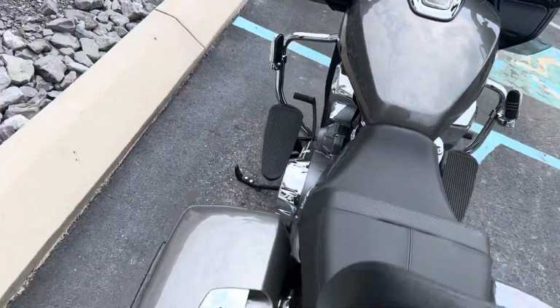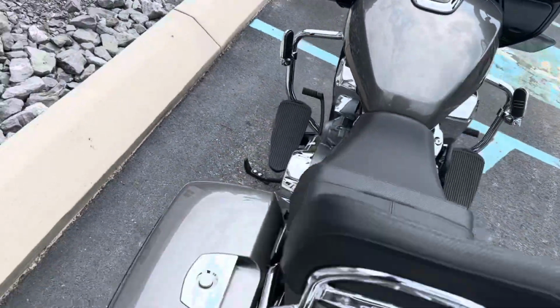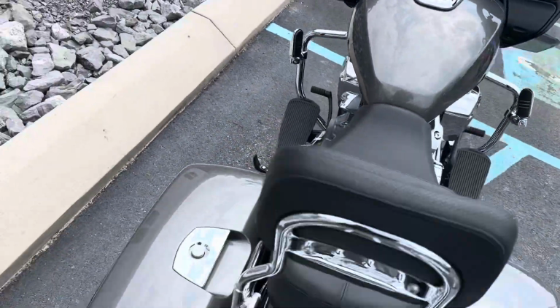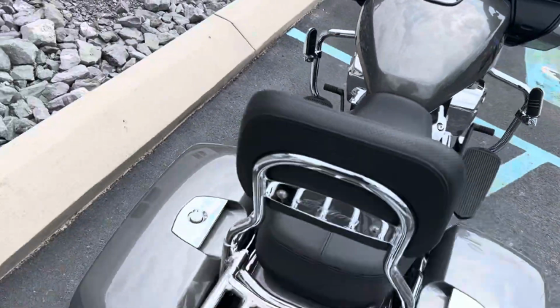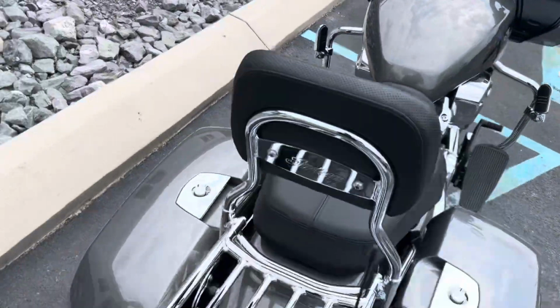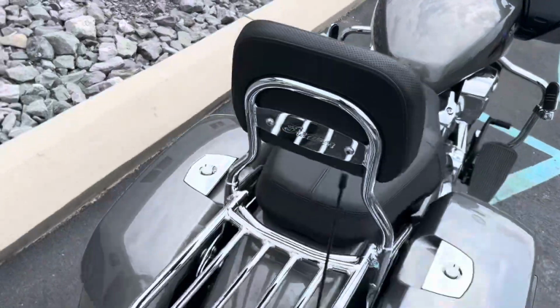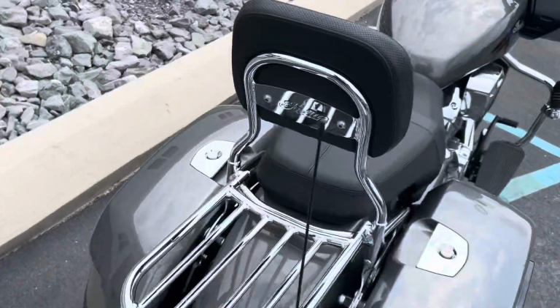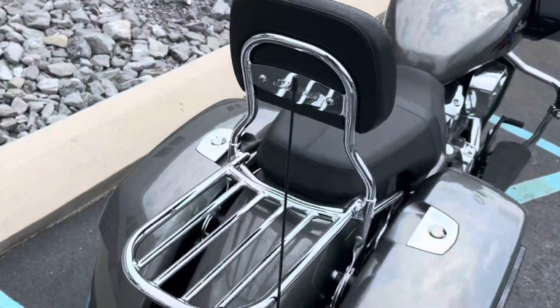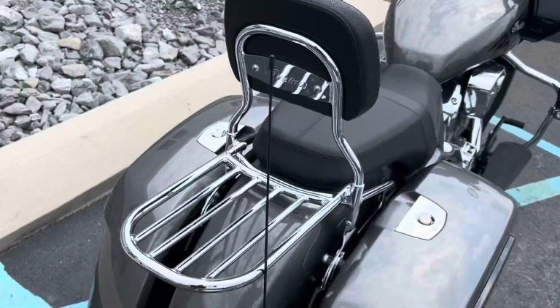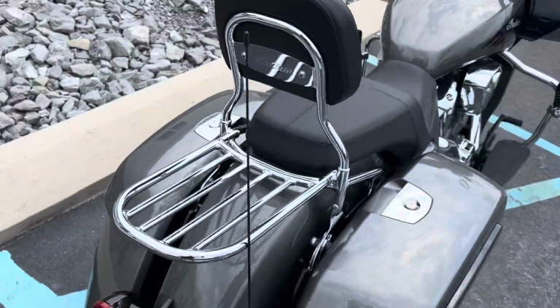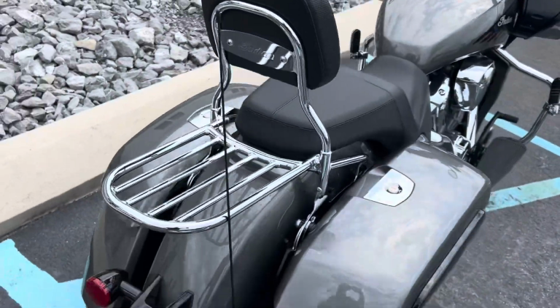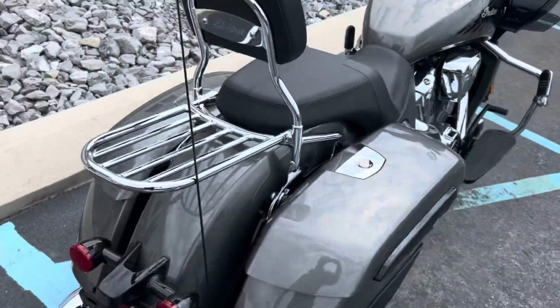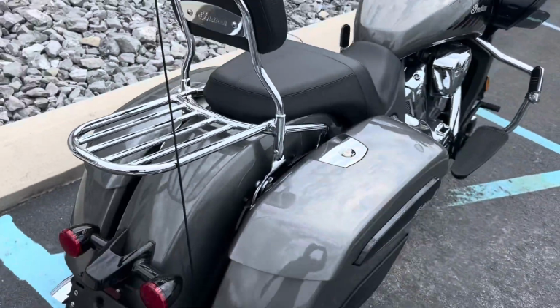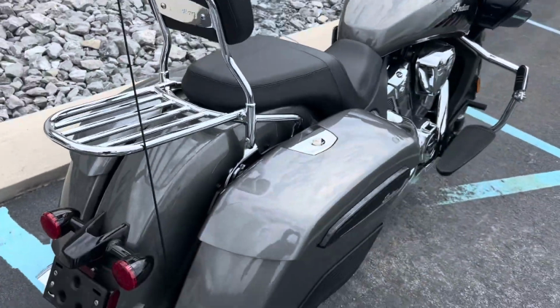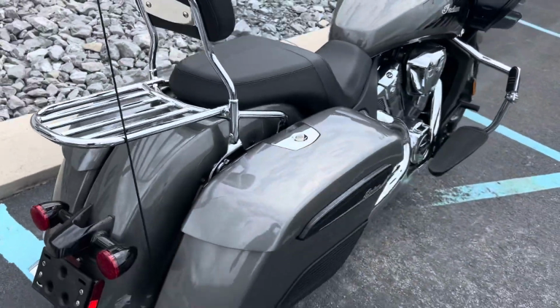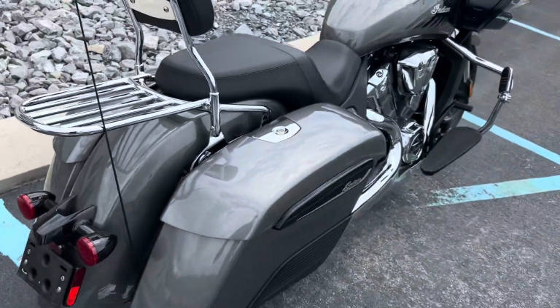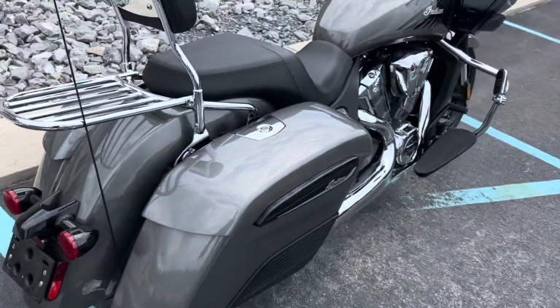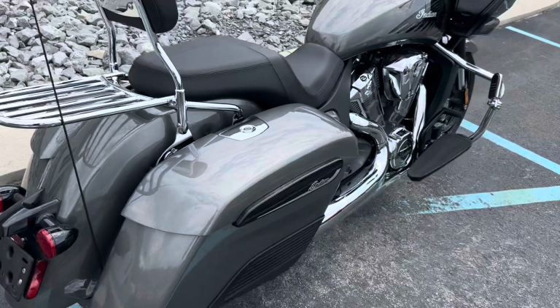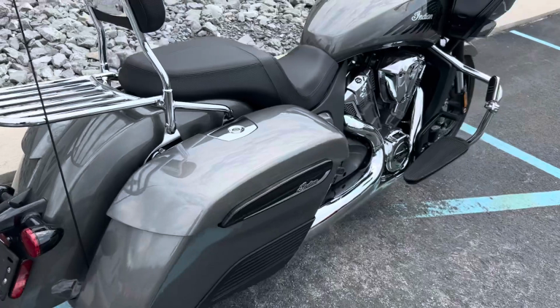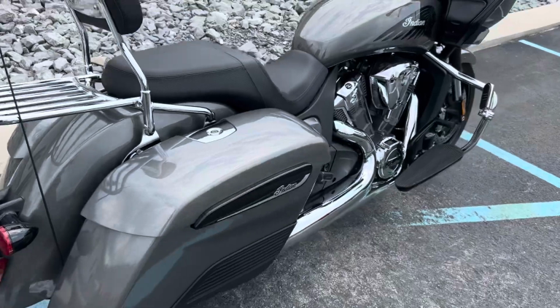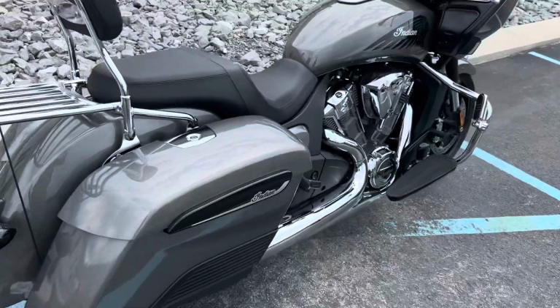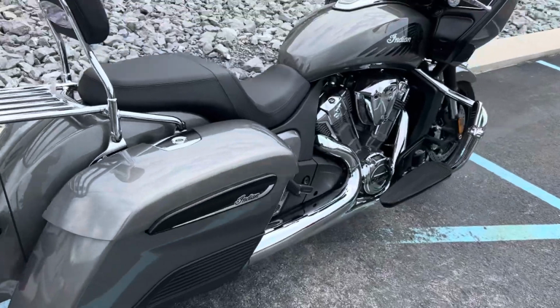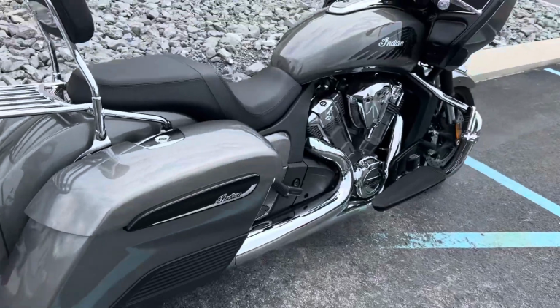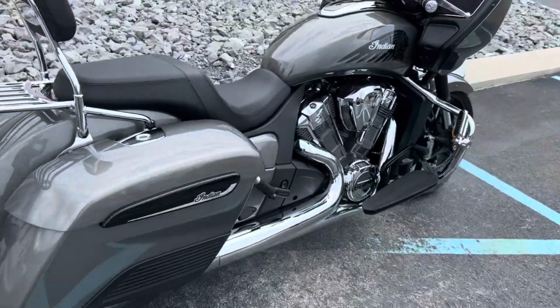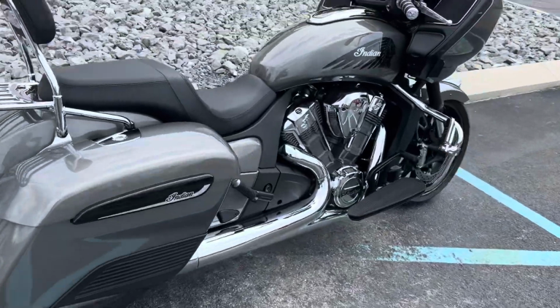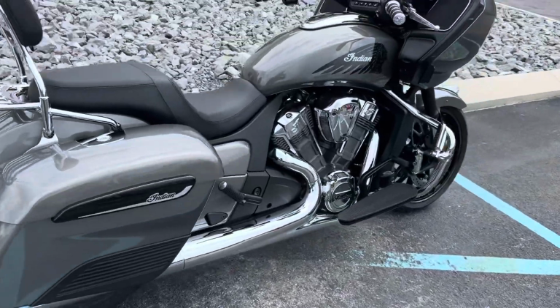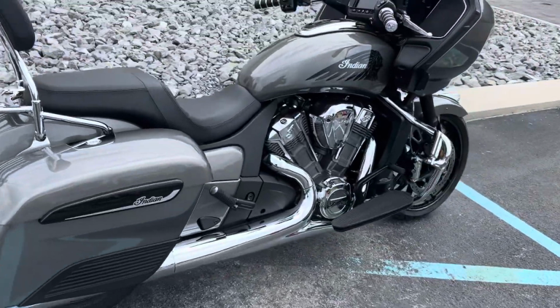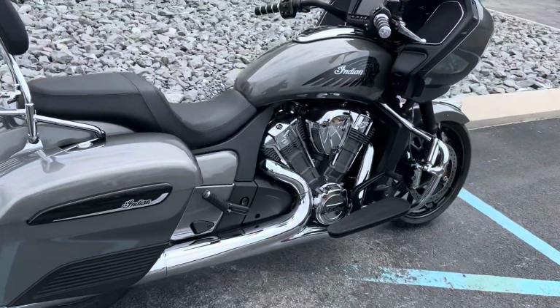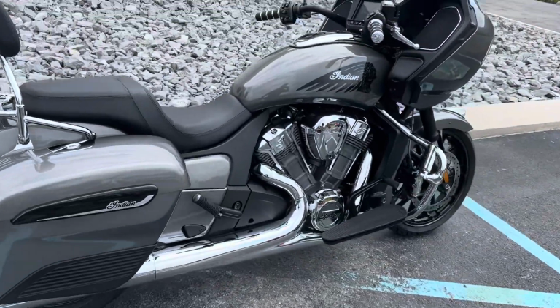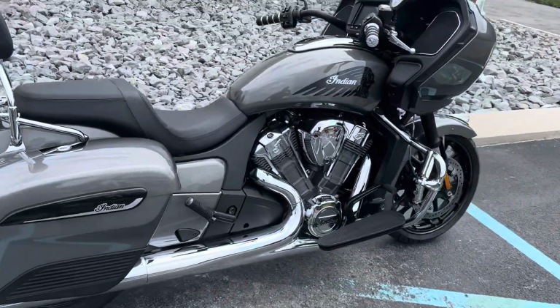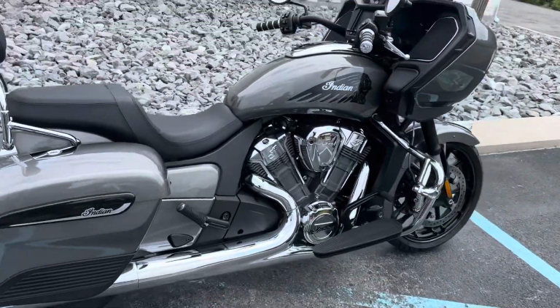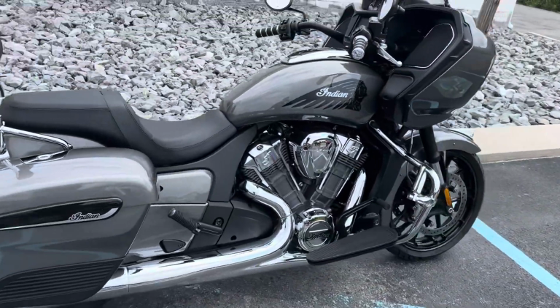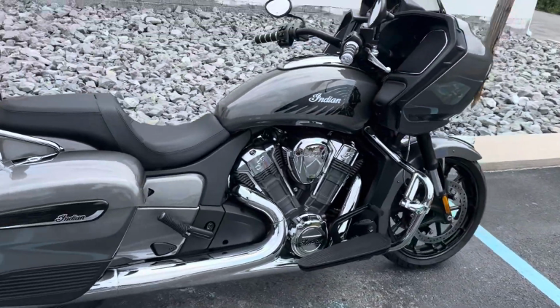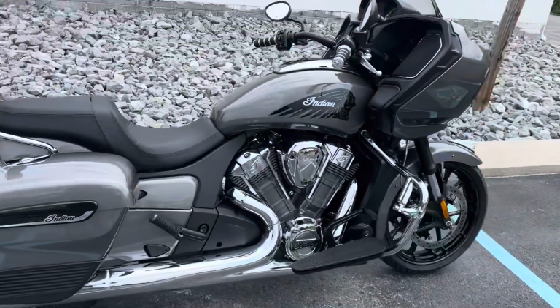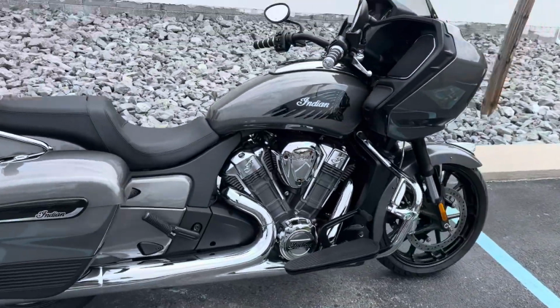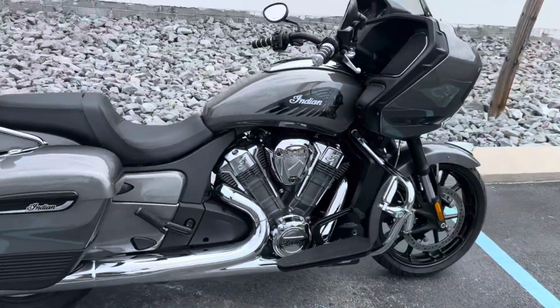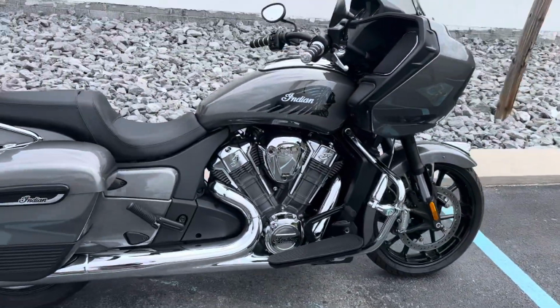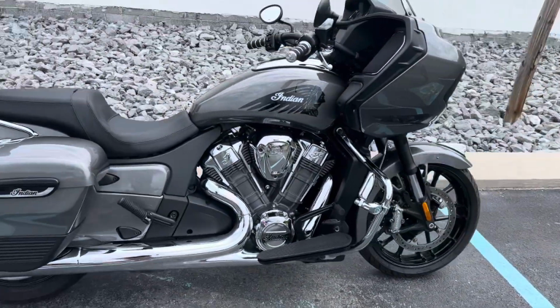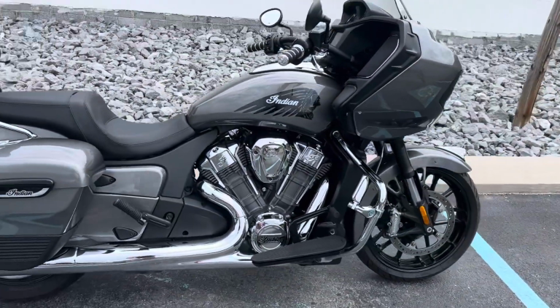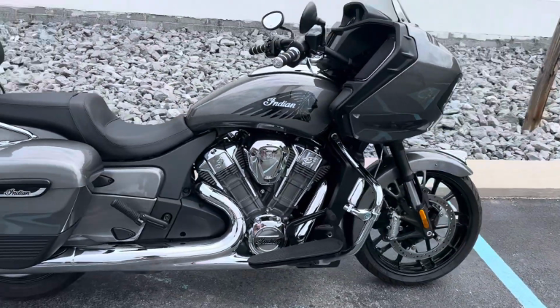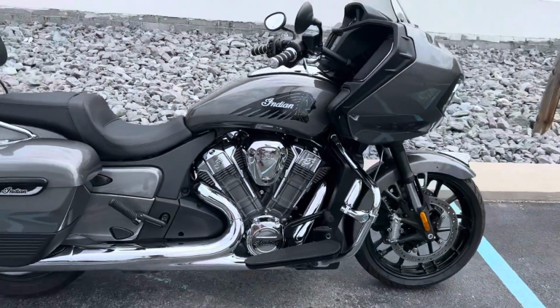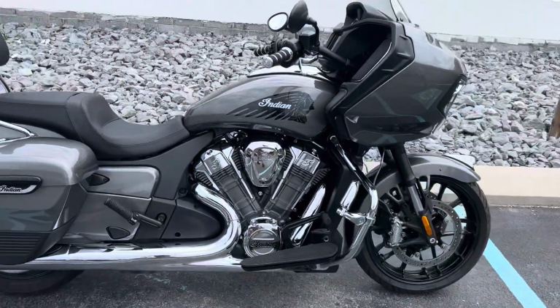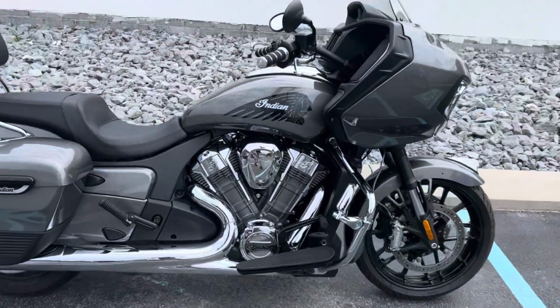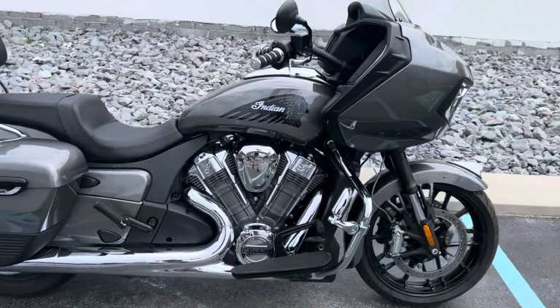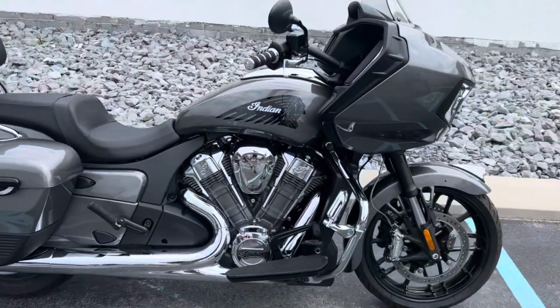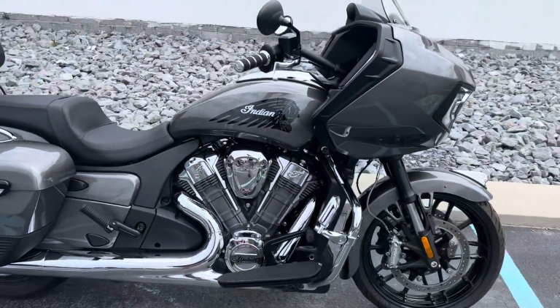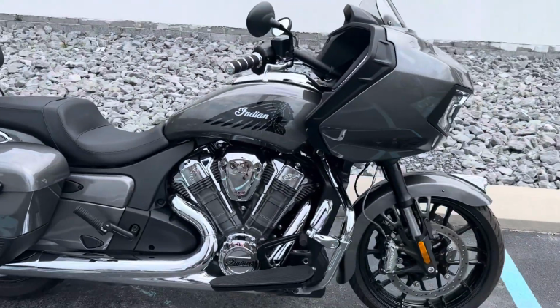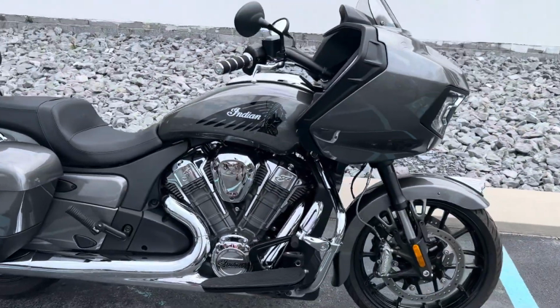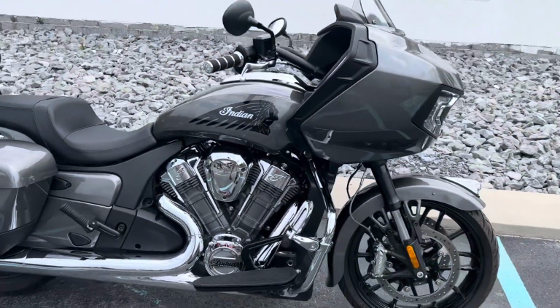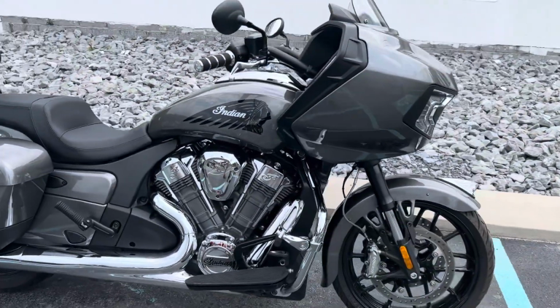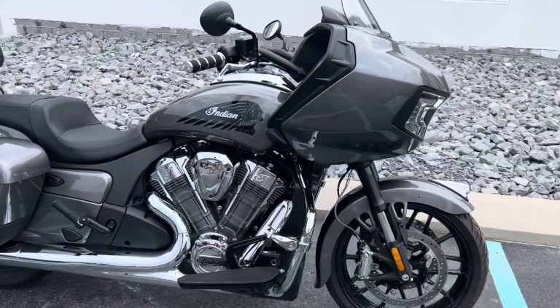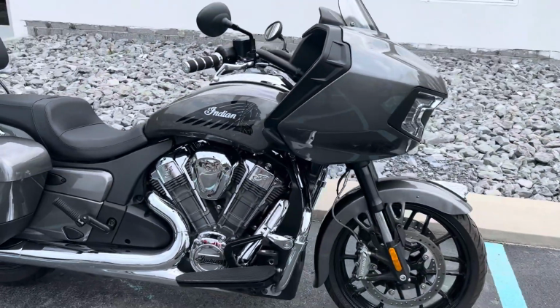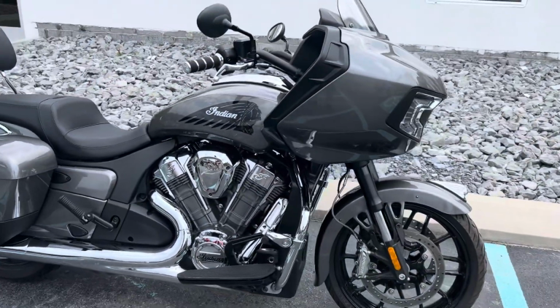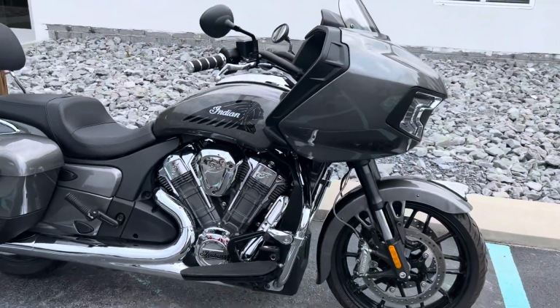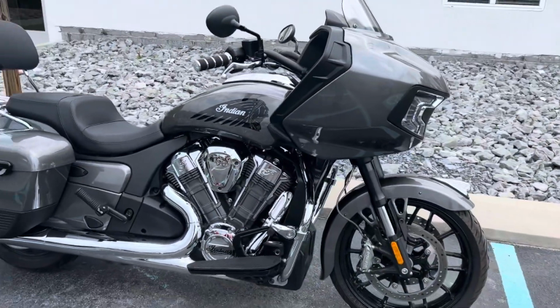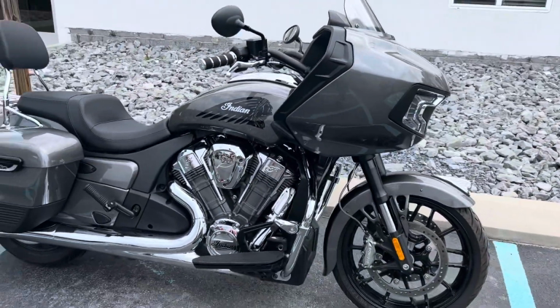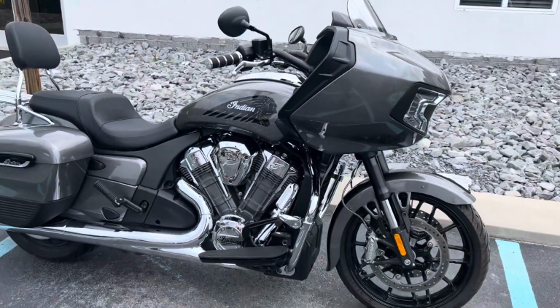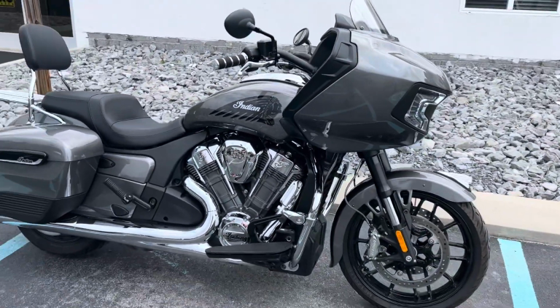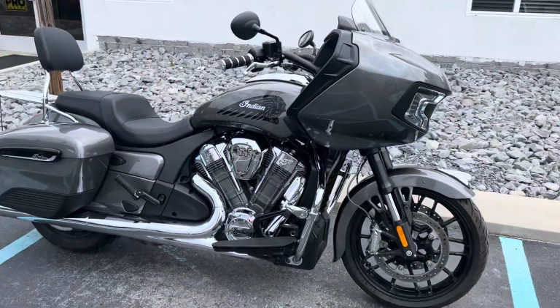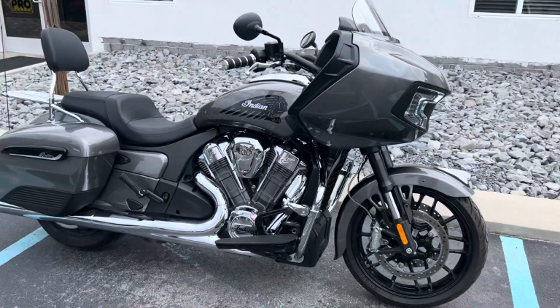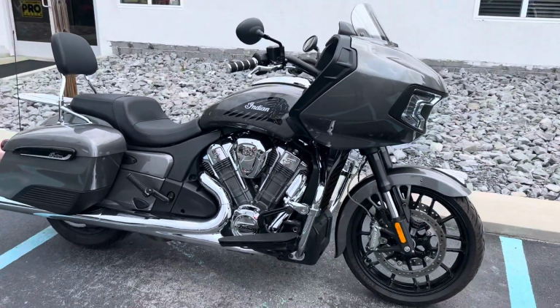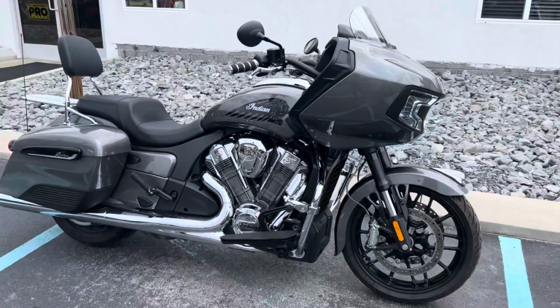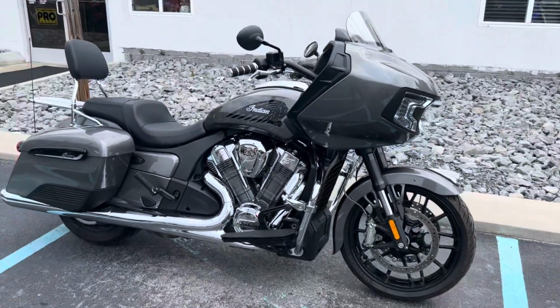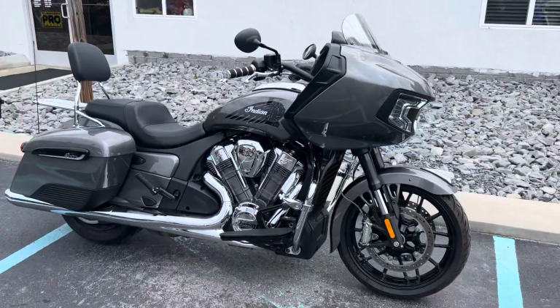Give us a call today or email info at kisselmotorsports.com for more information or to schedule your test drive.